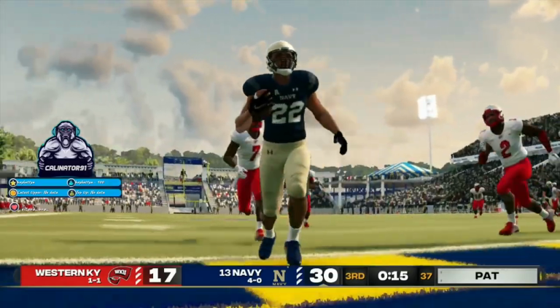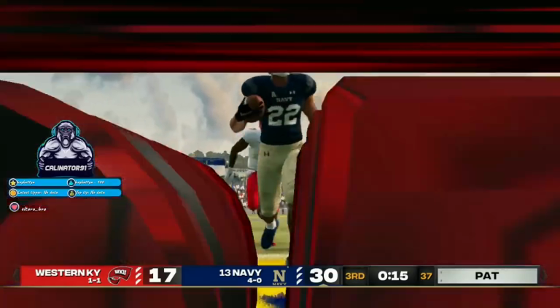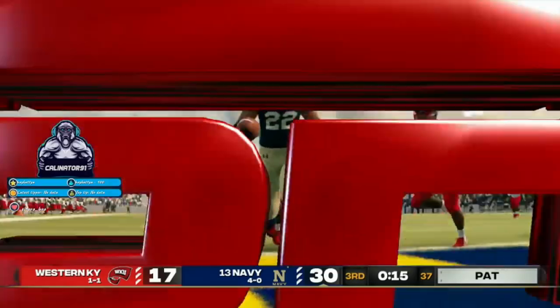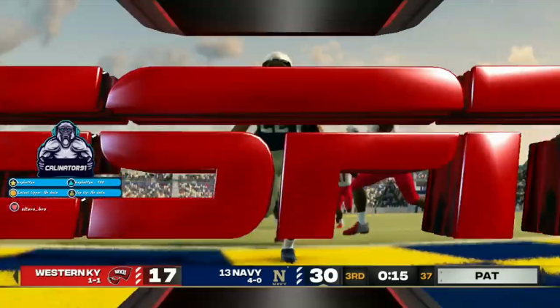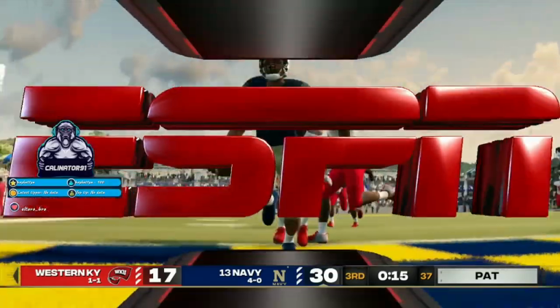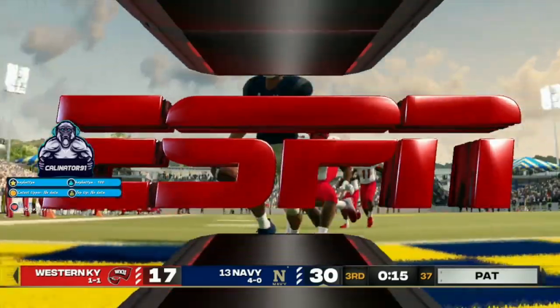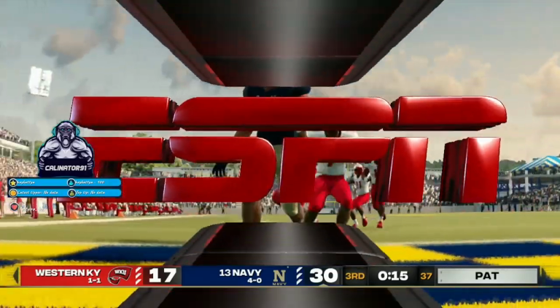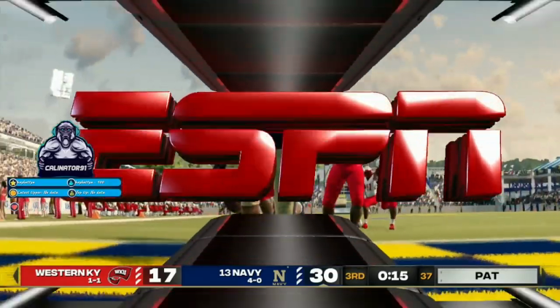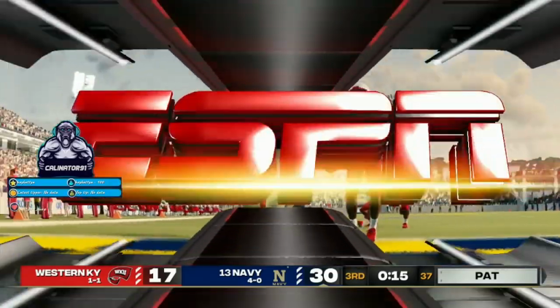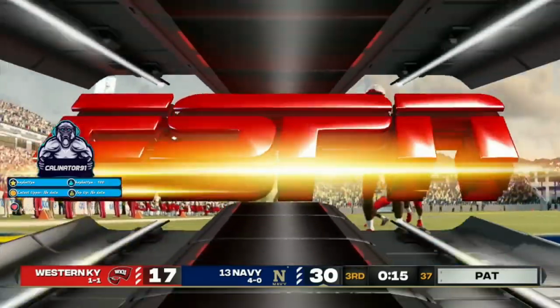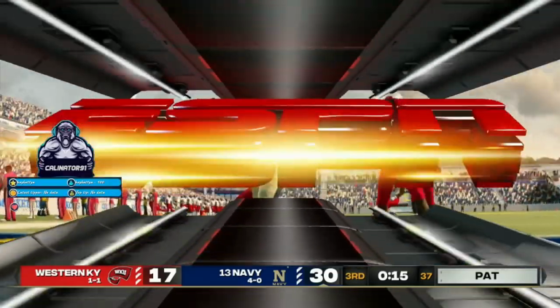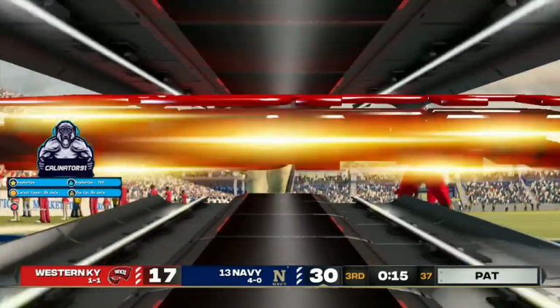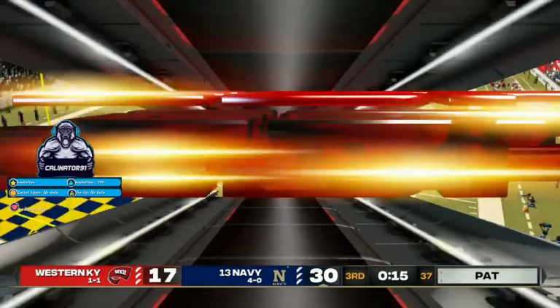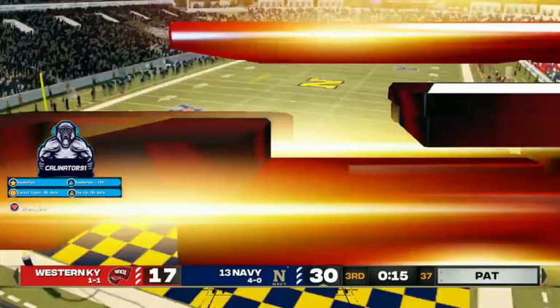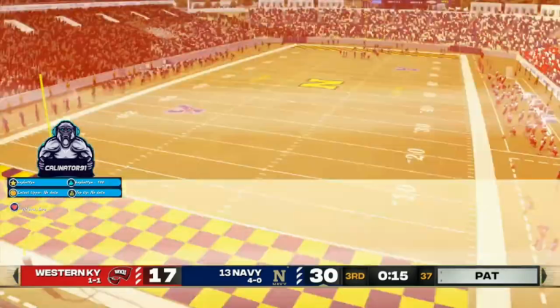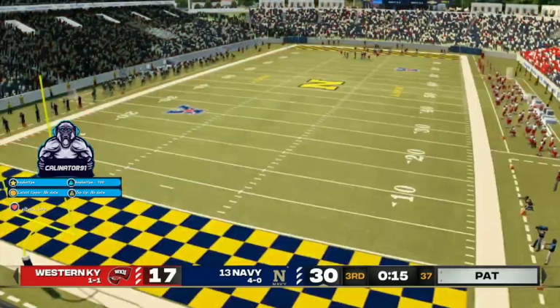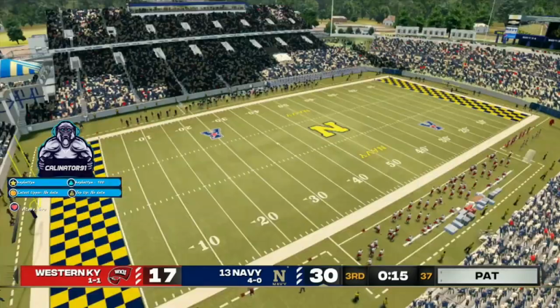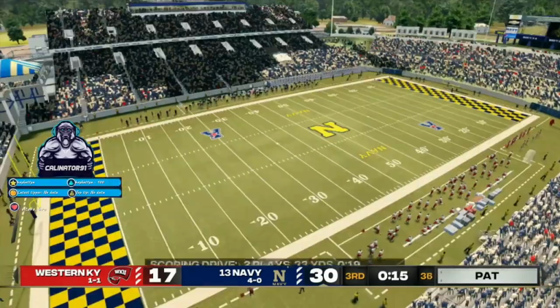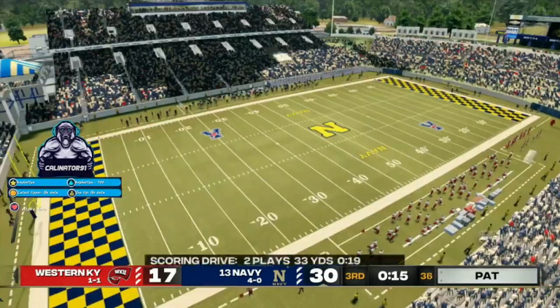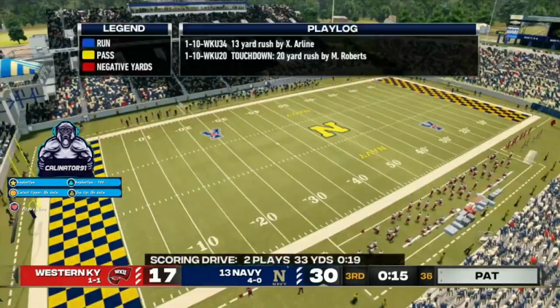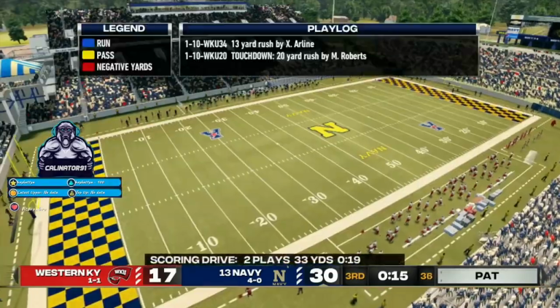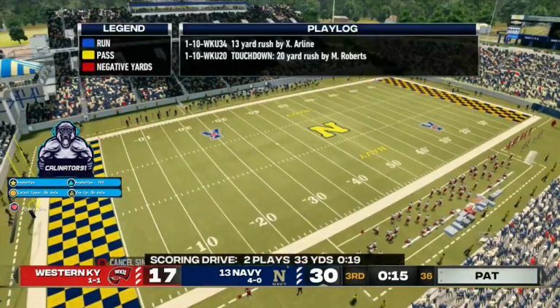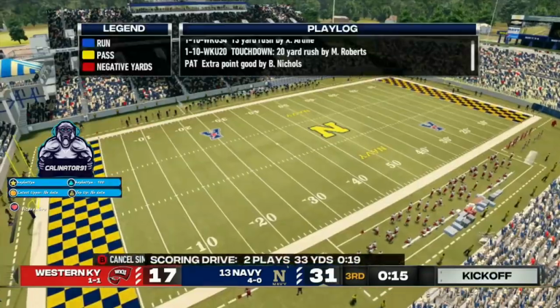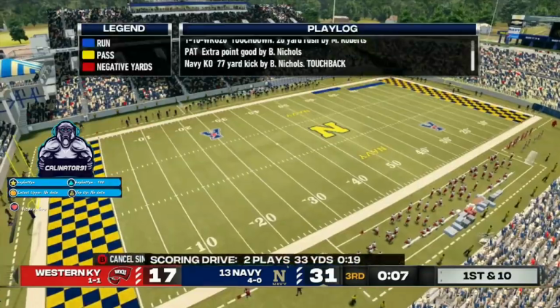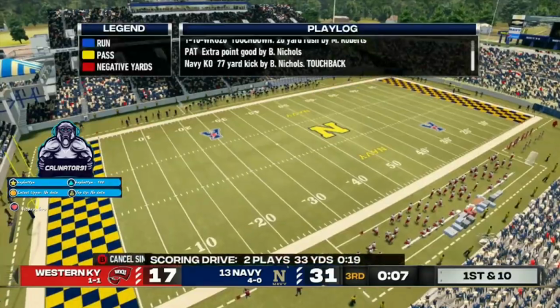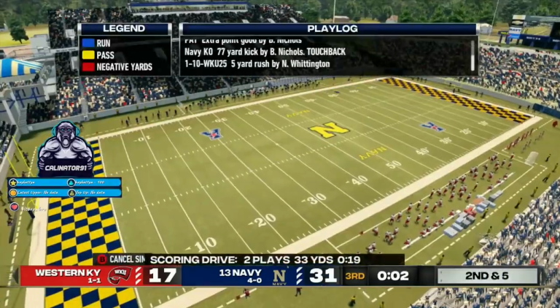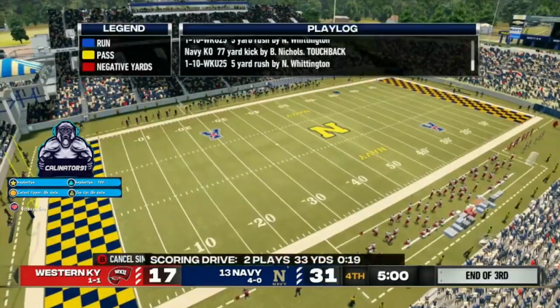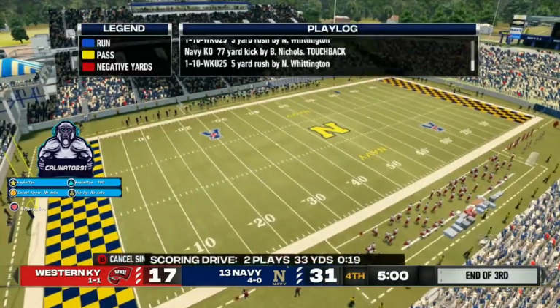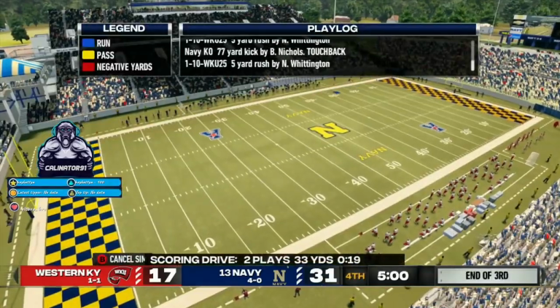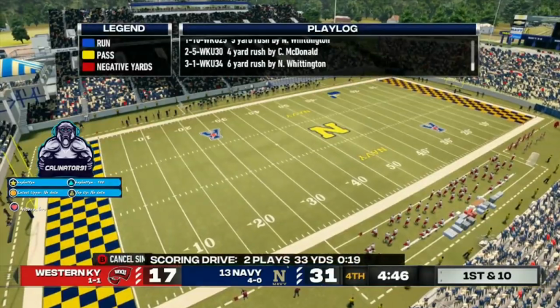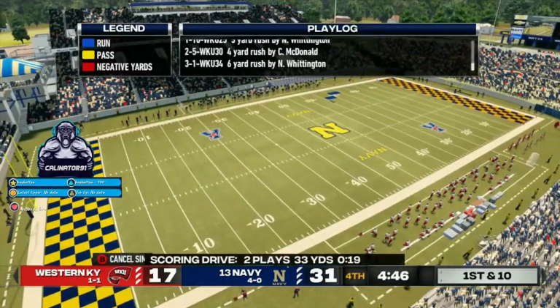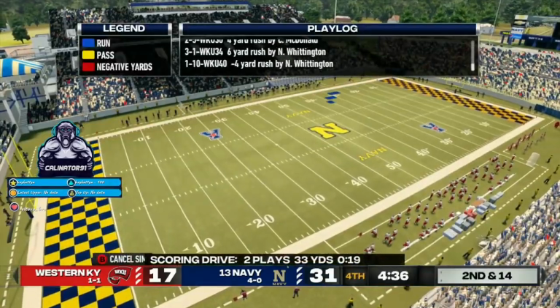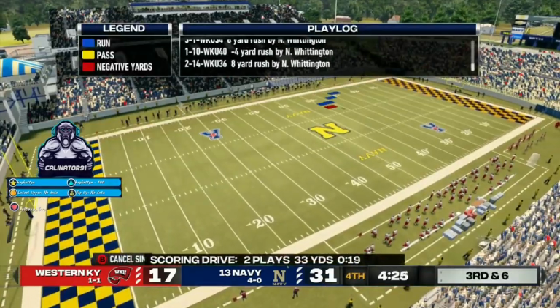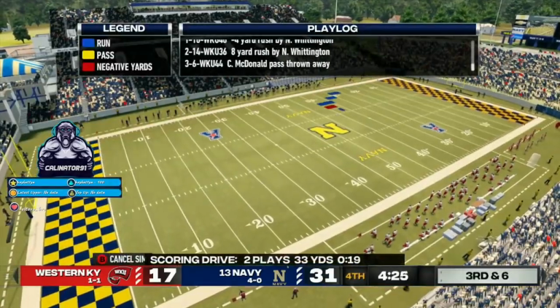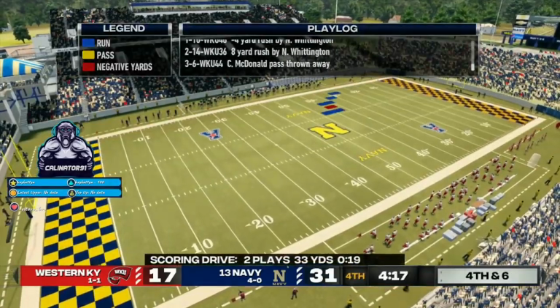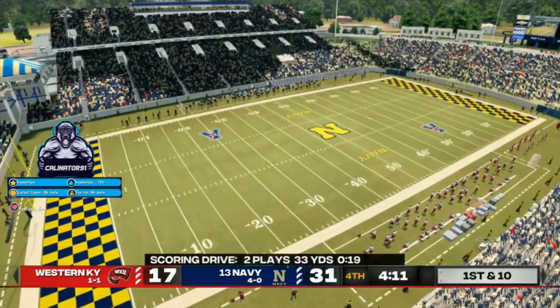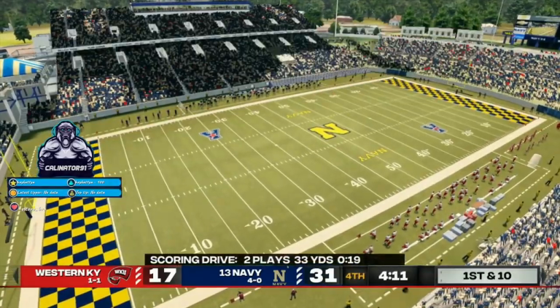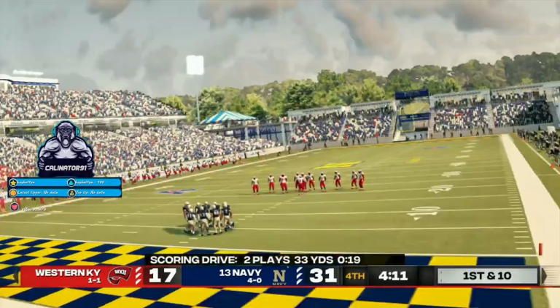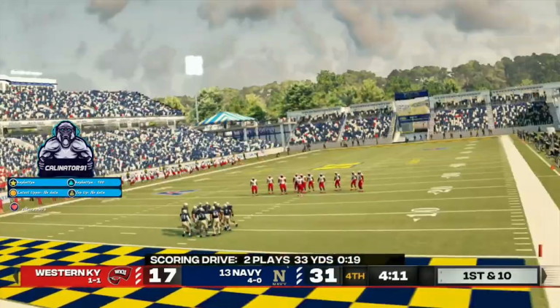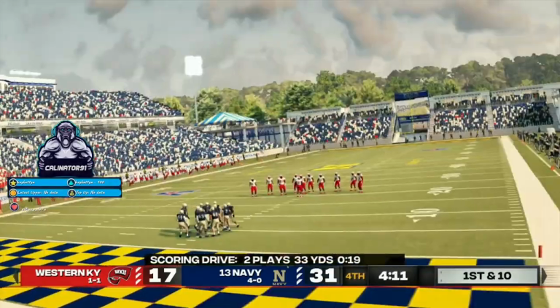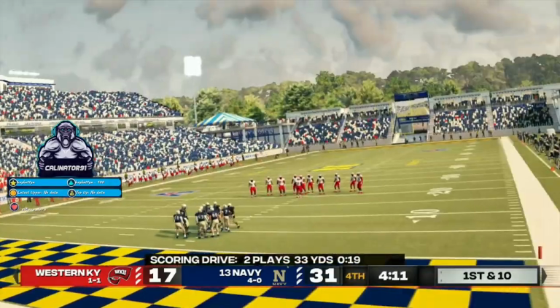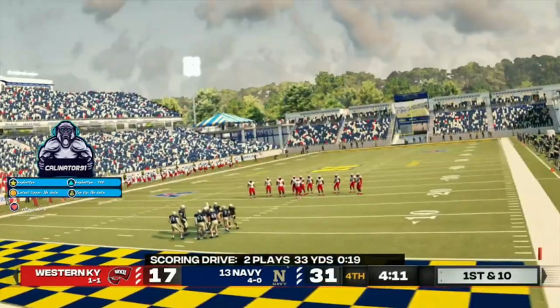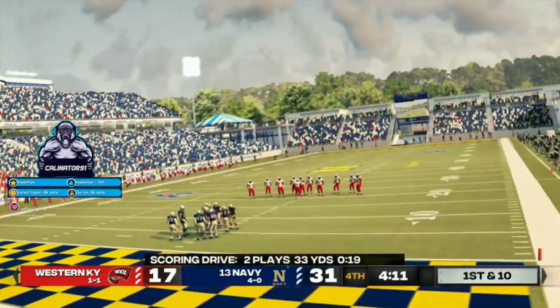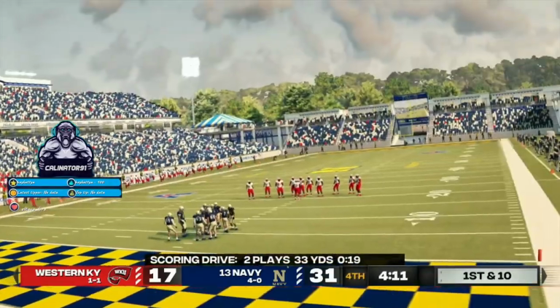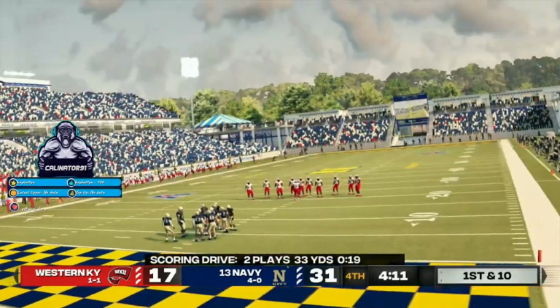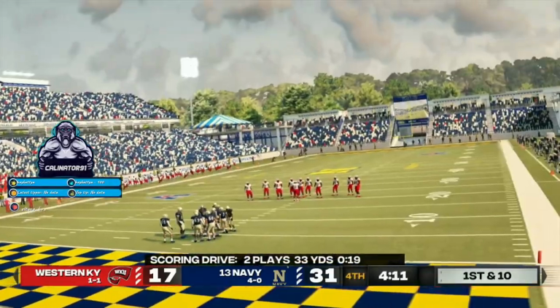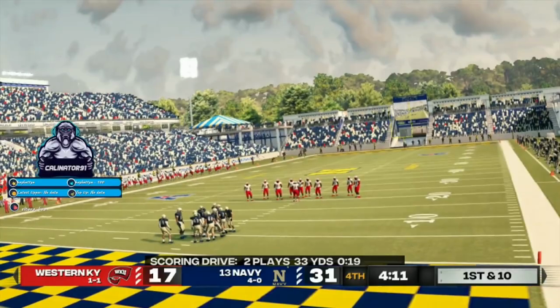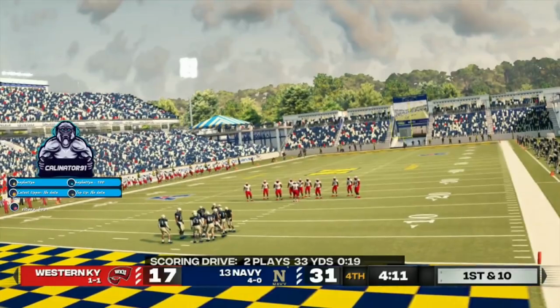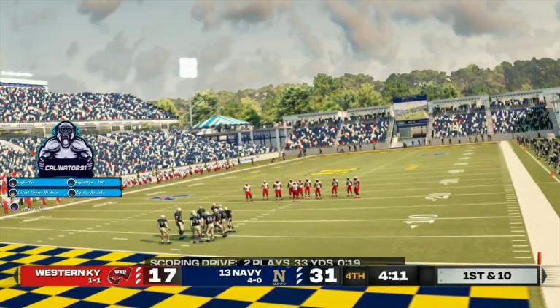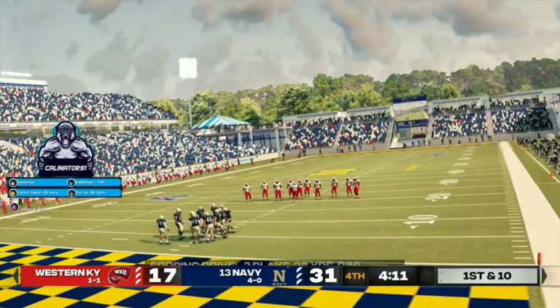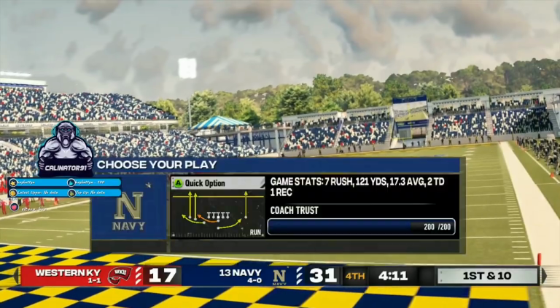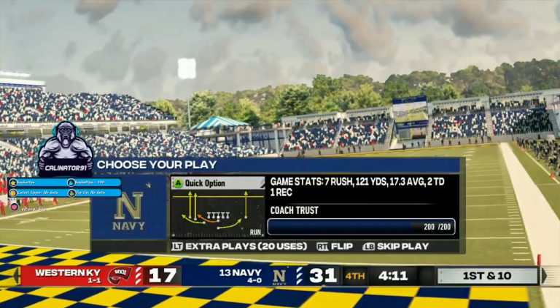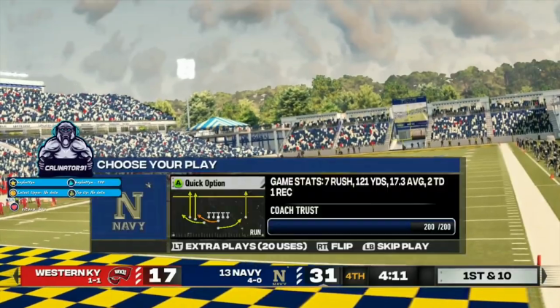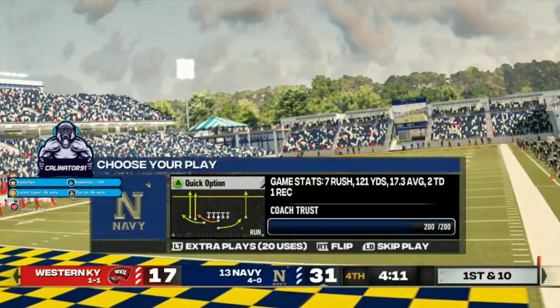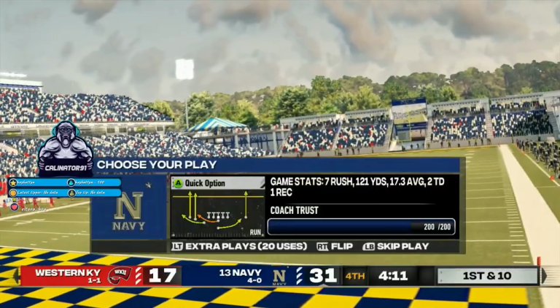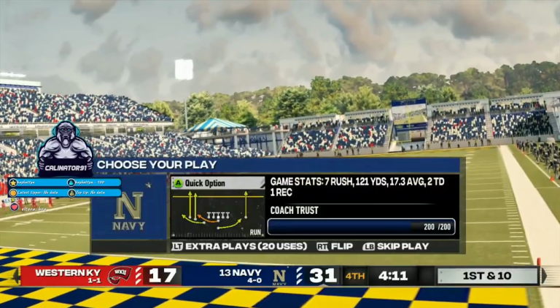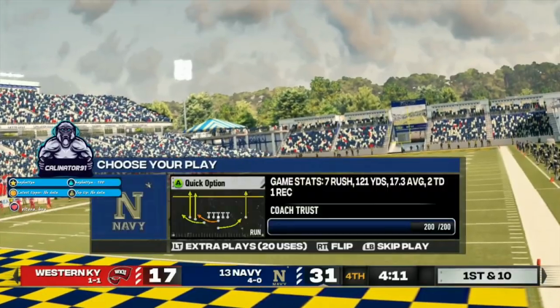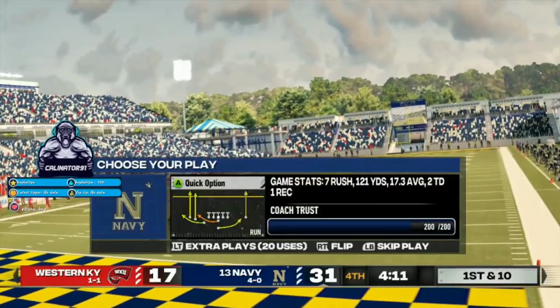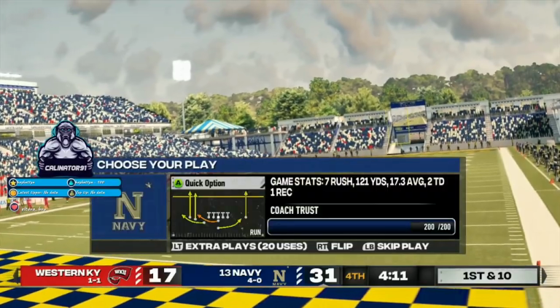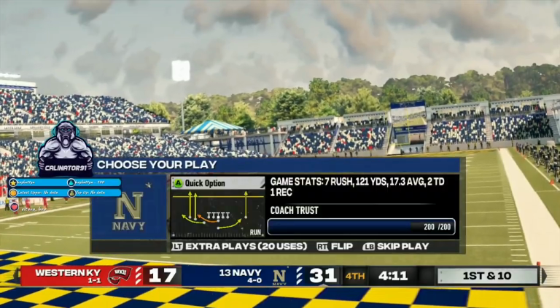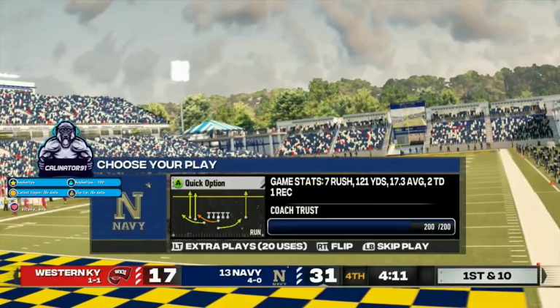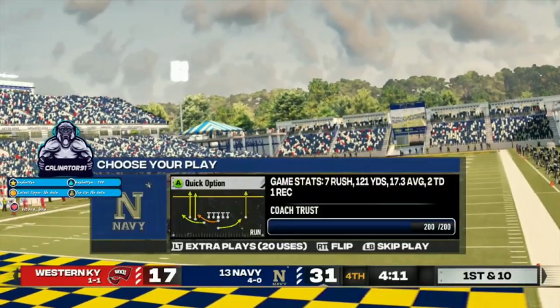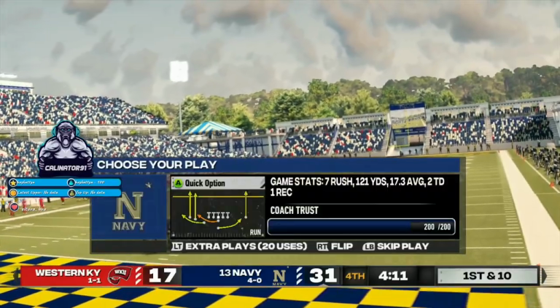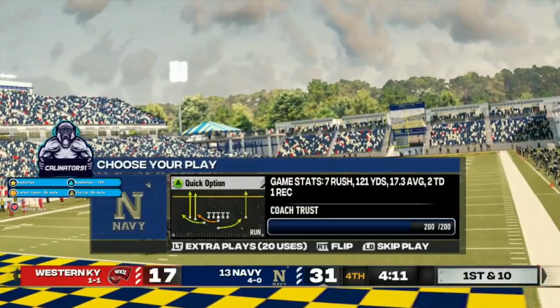Good play call here by the offense coordinator. He realizes when you get down into the red zone, just give him the ball and let him find his way into the end zone.